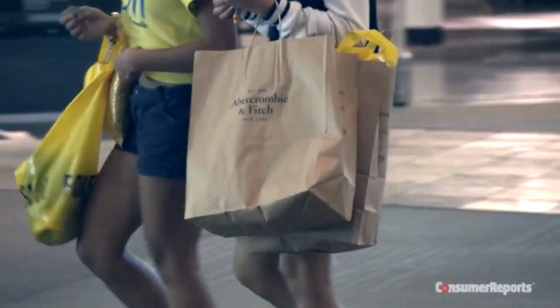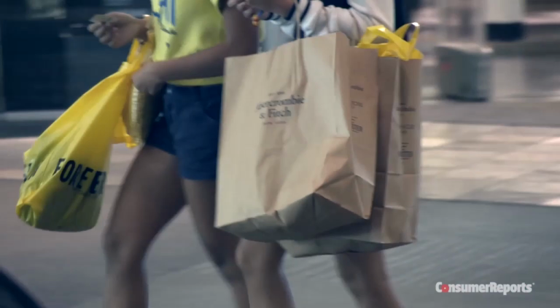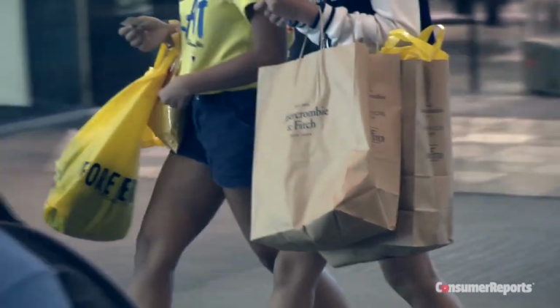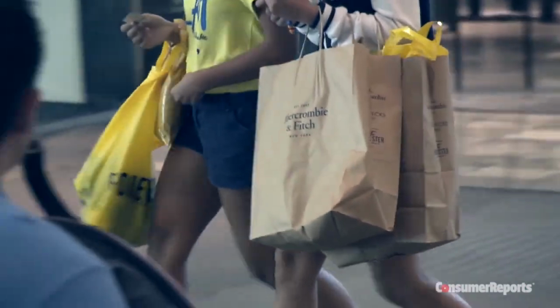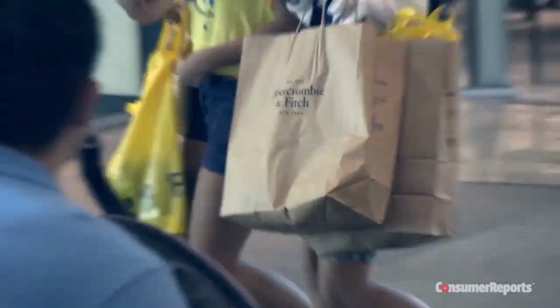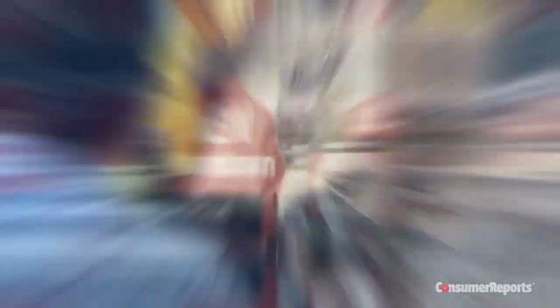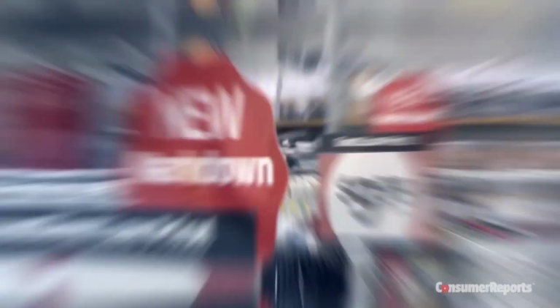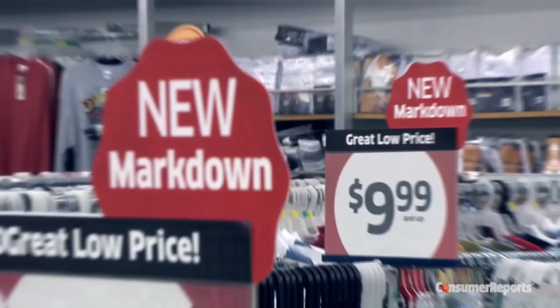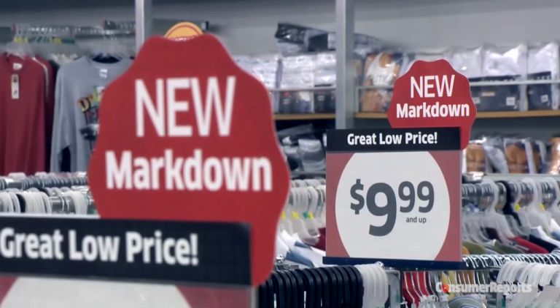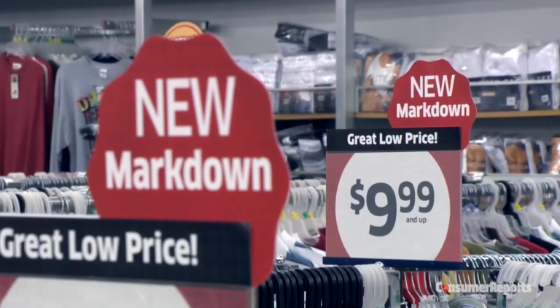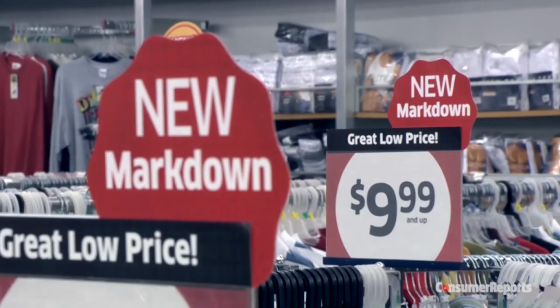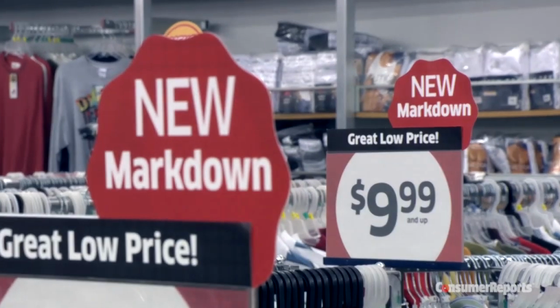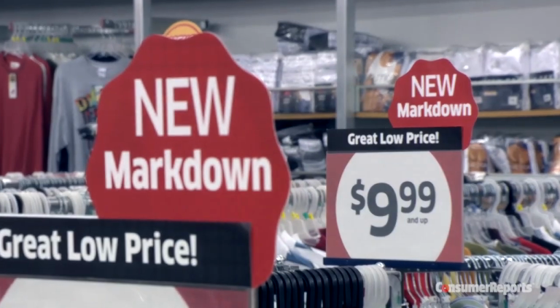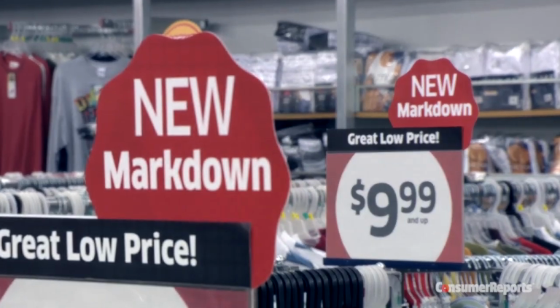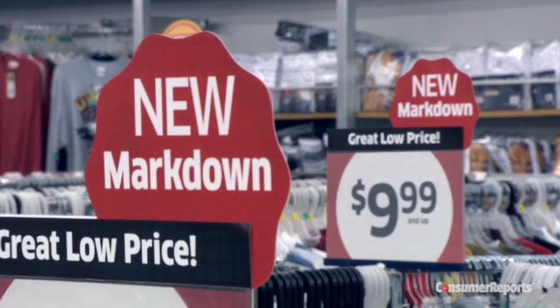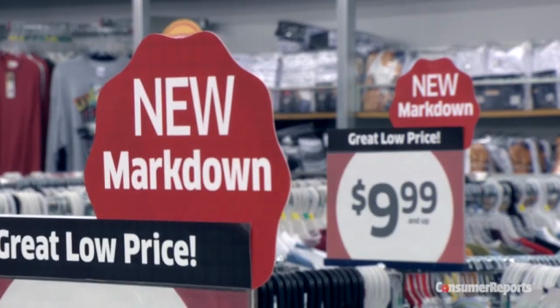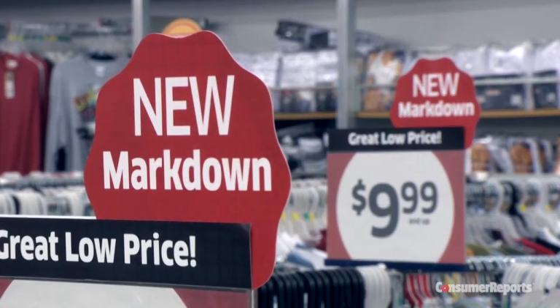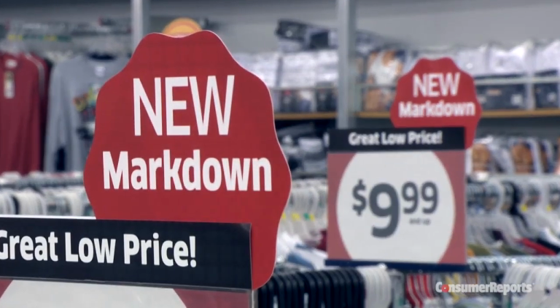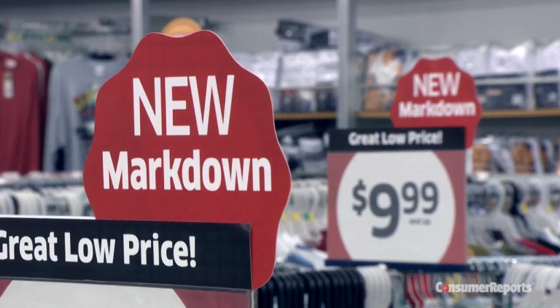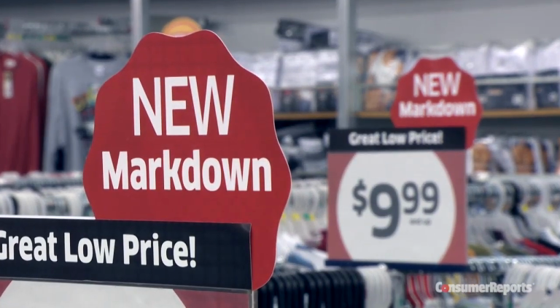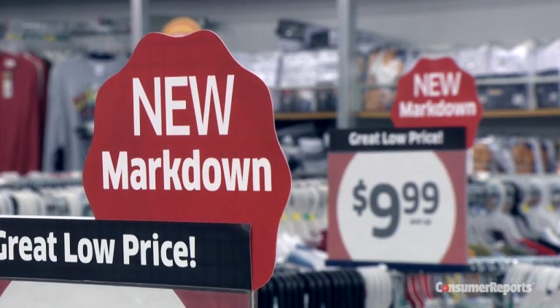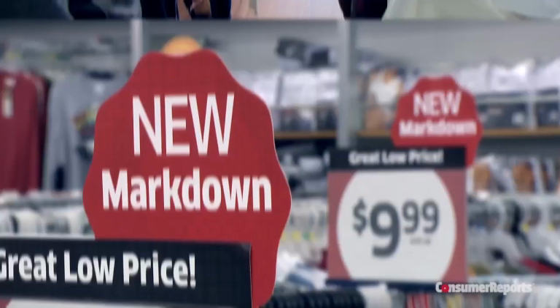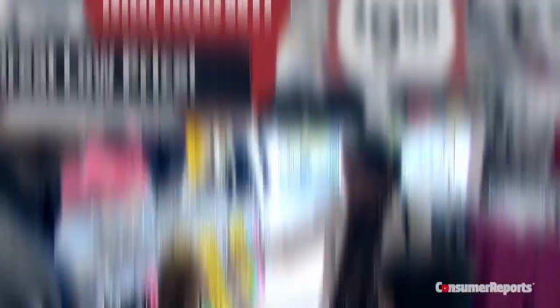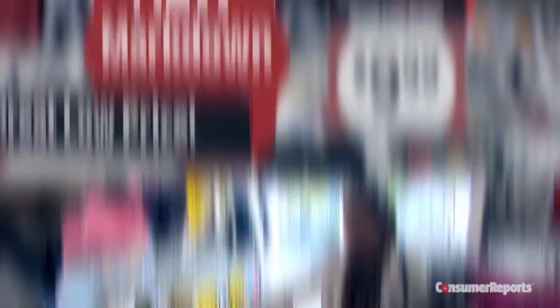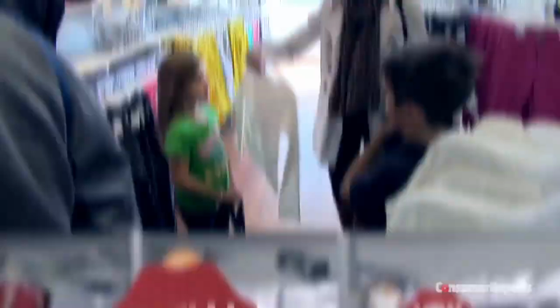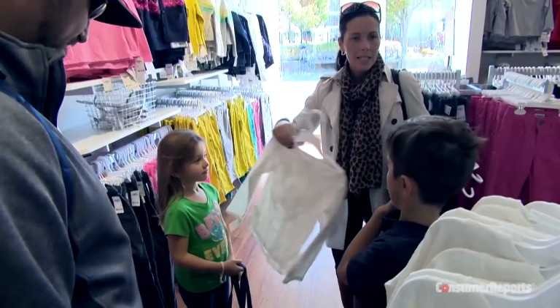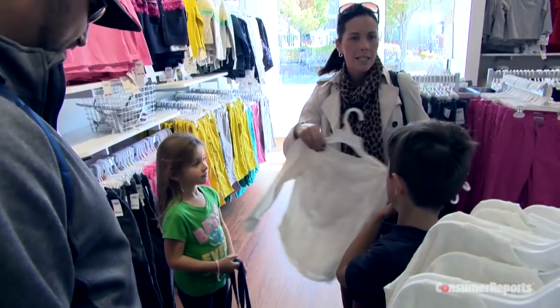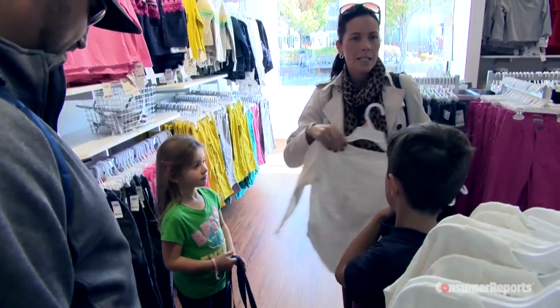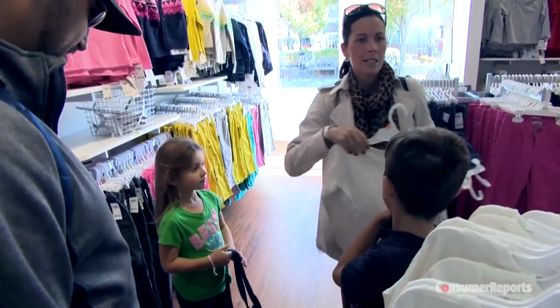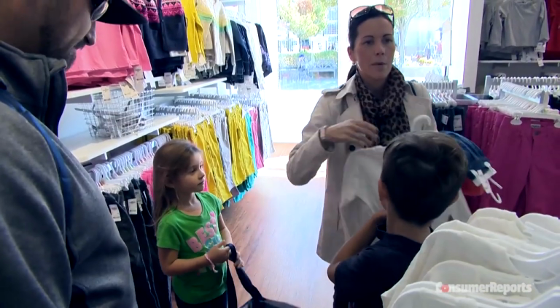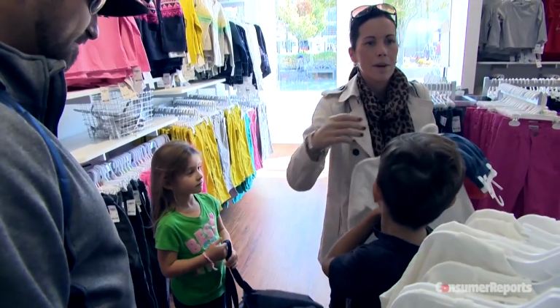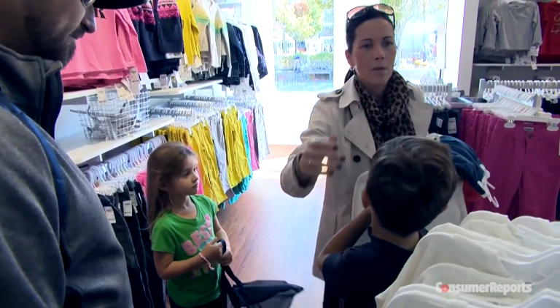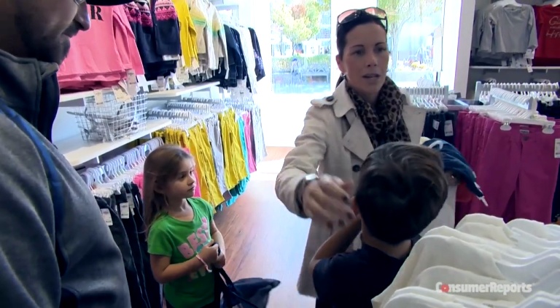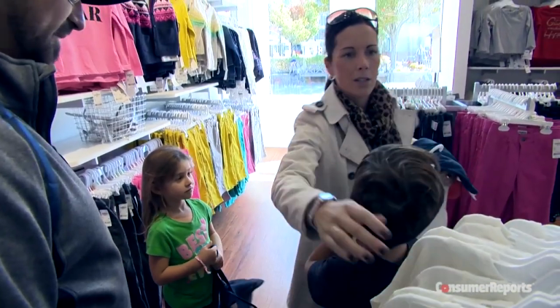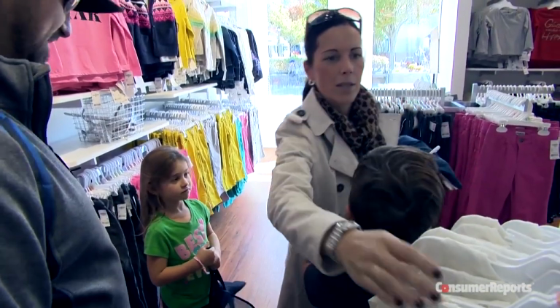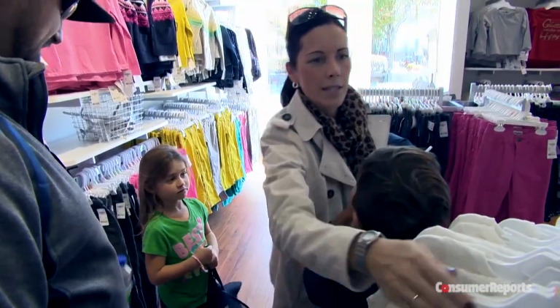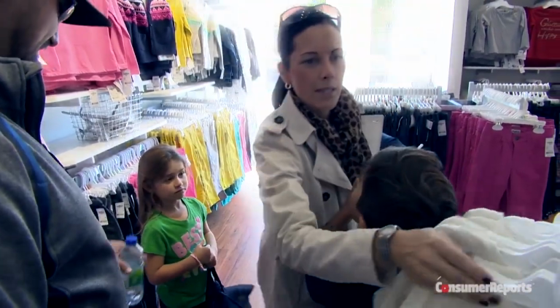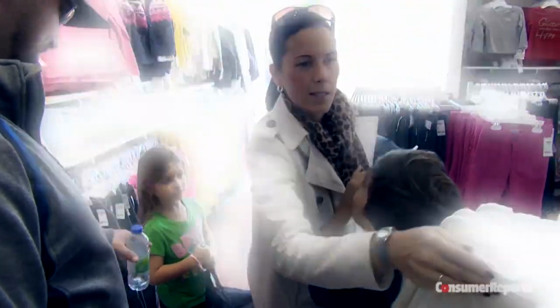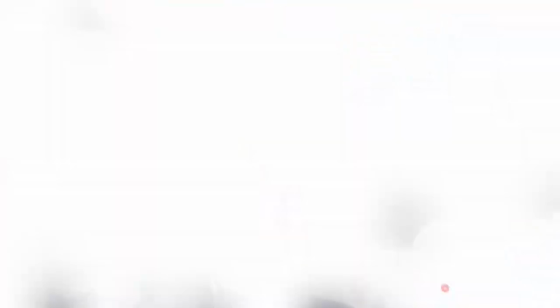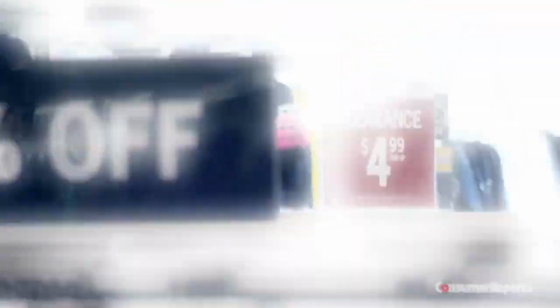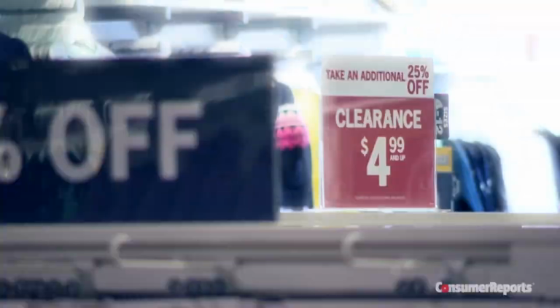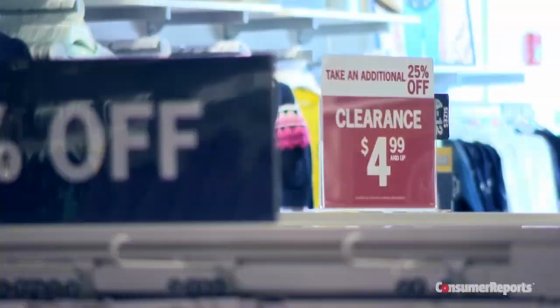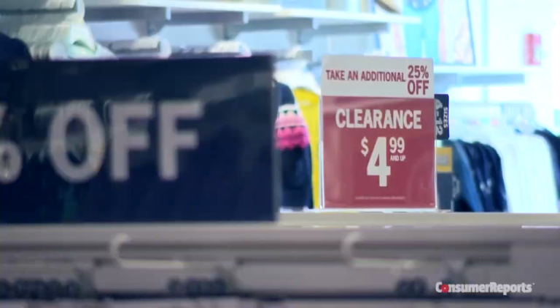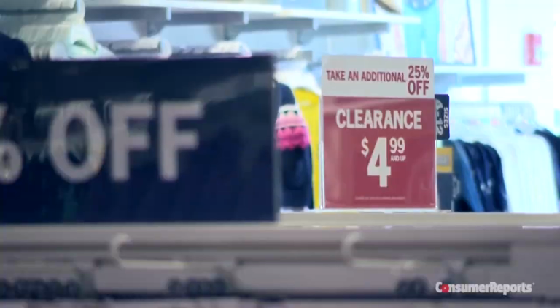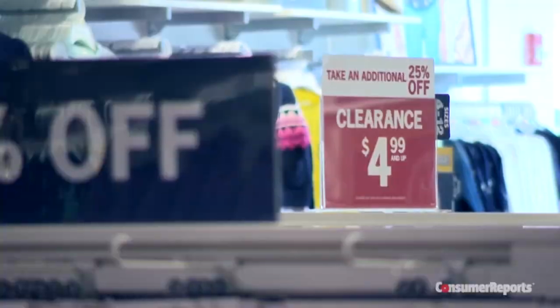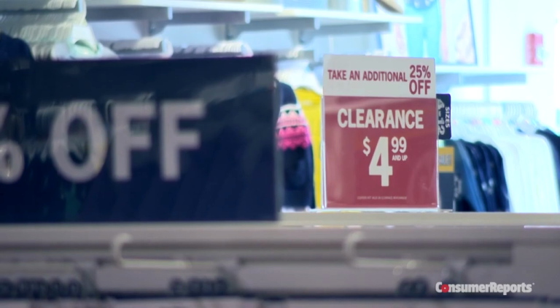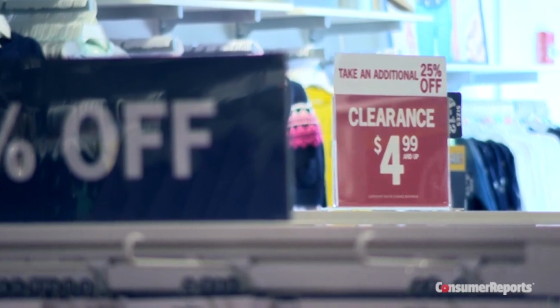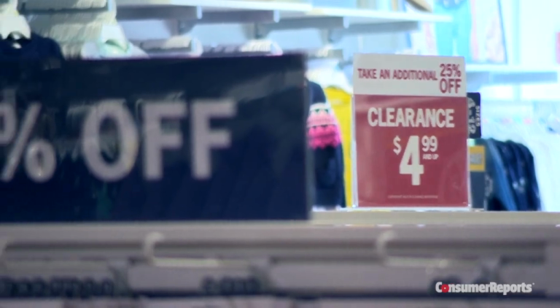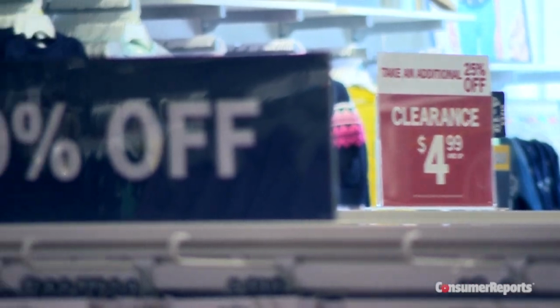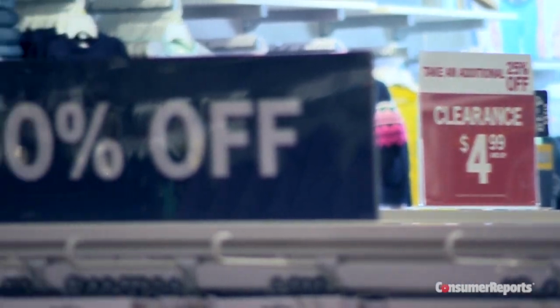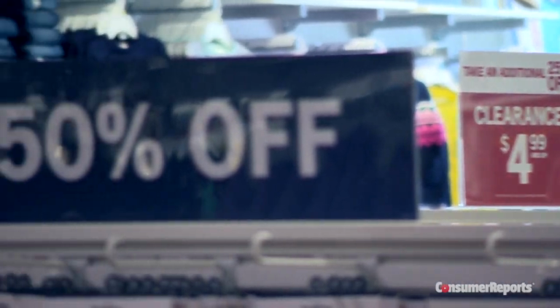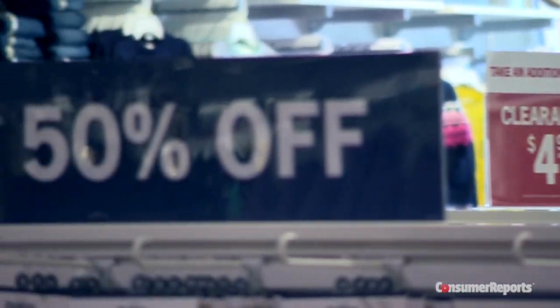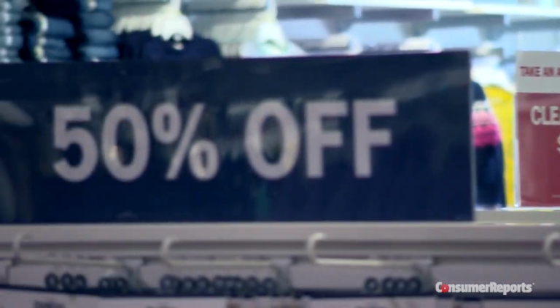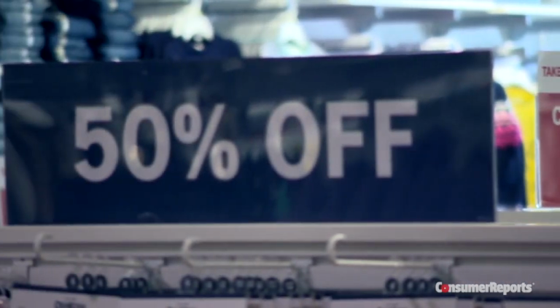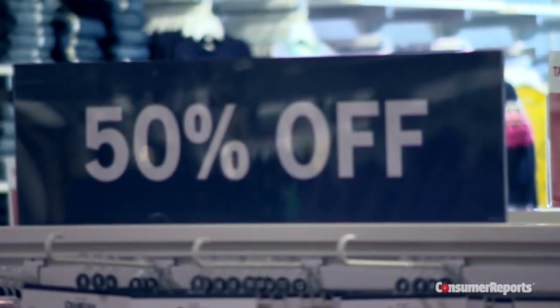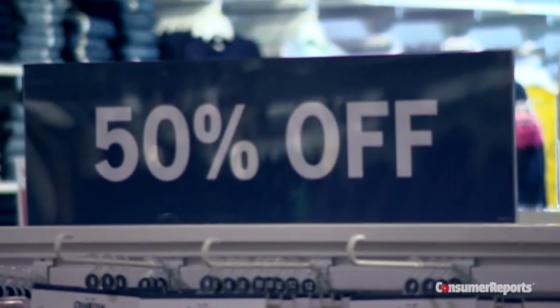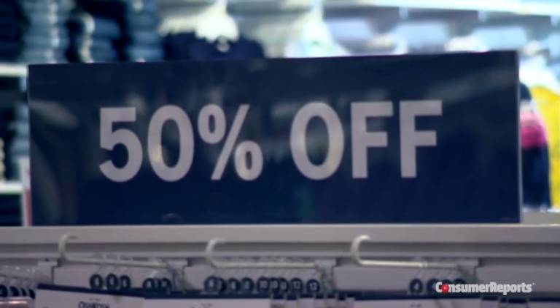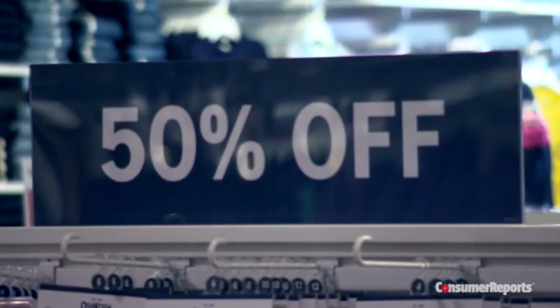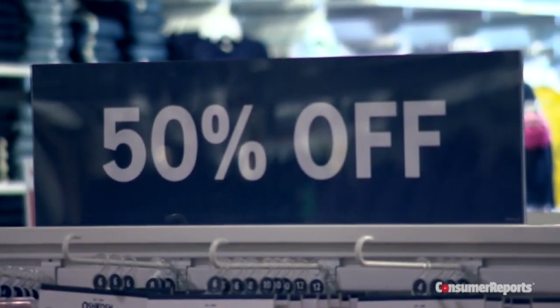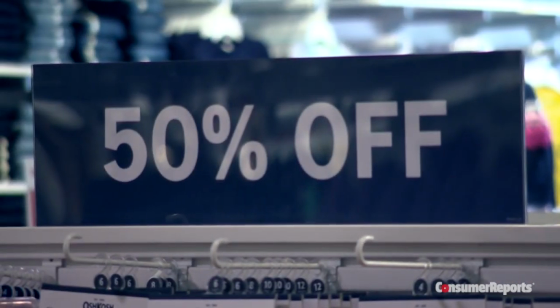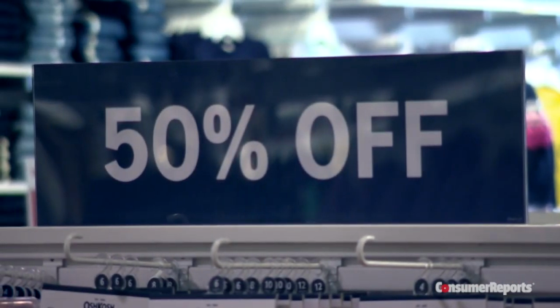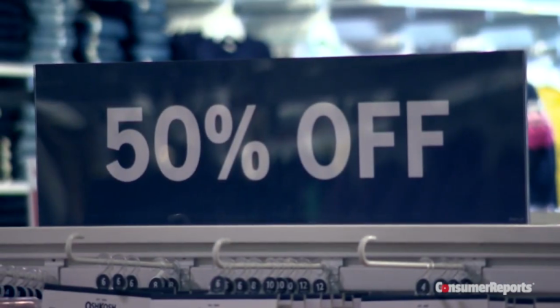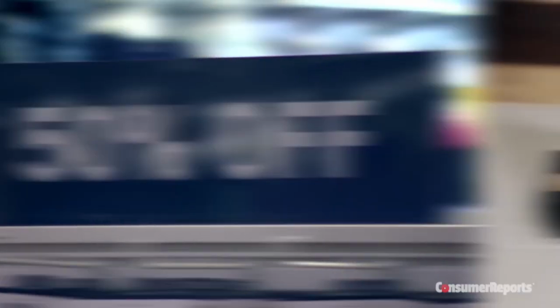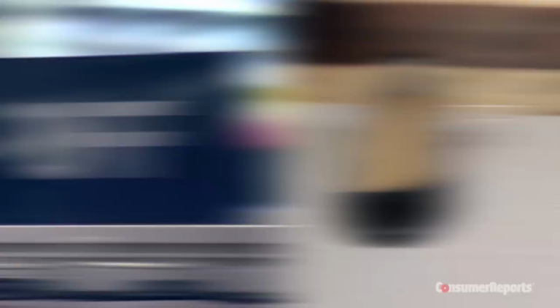Nowadays, the vast majority of outlet stock is merchandise made exclusively for the outlets. How do those products compare?